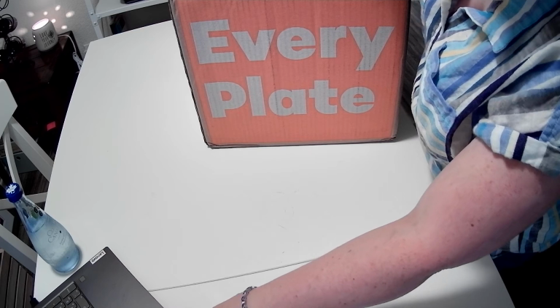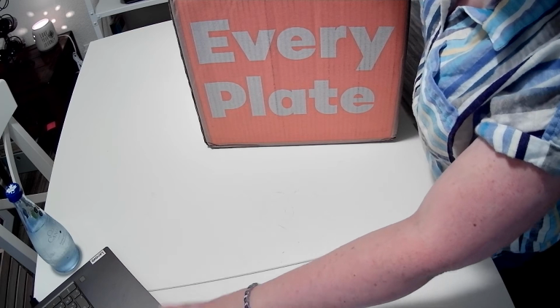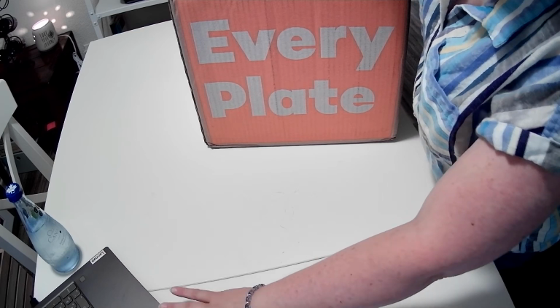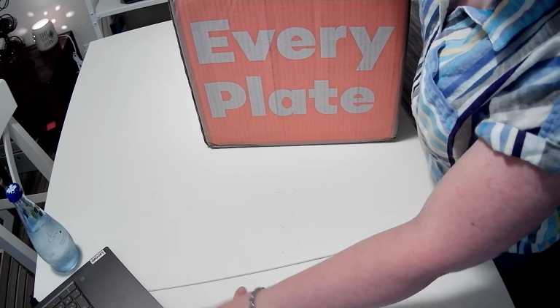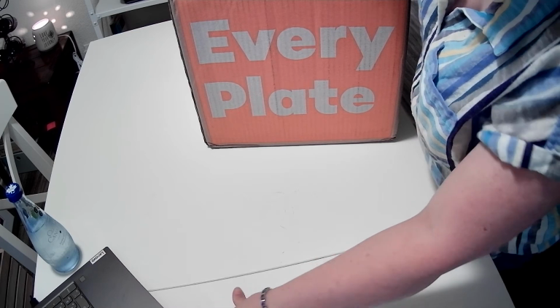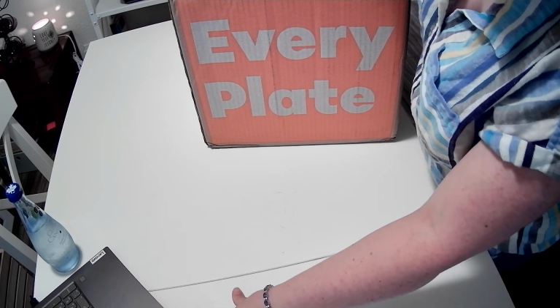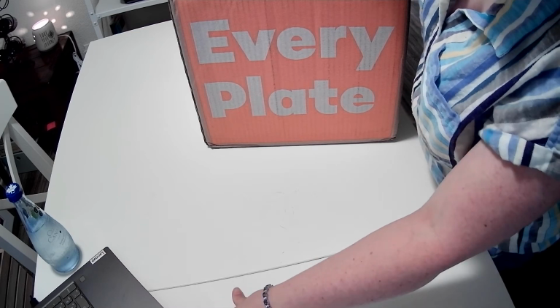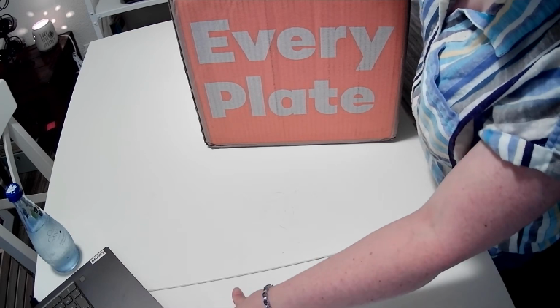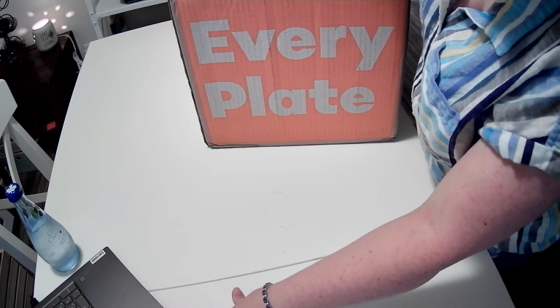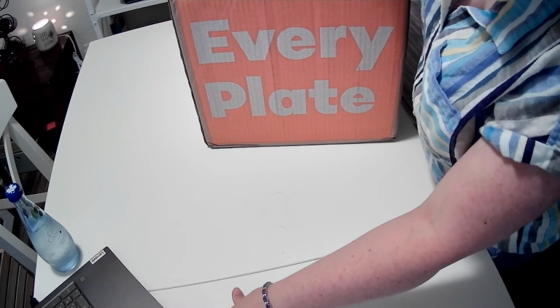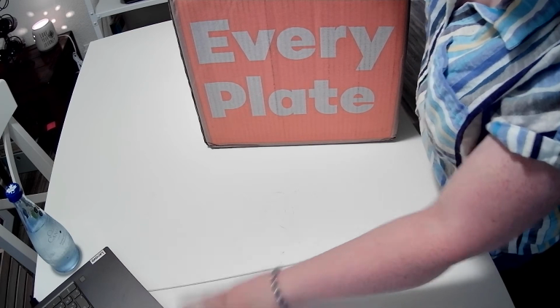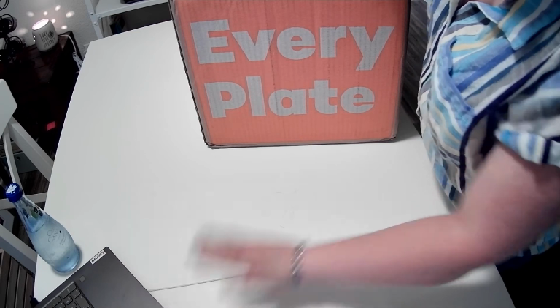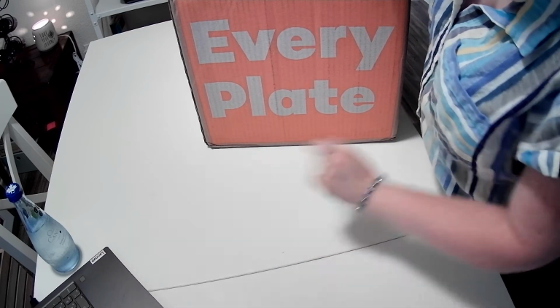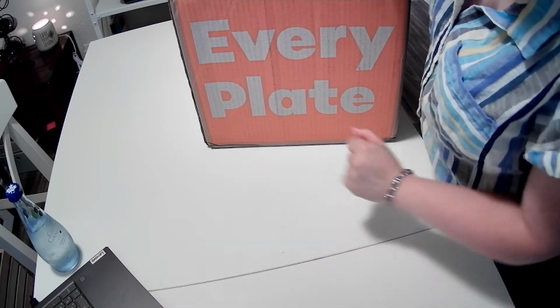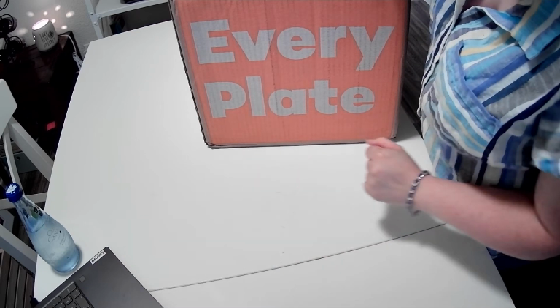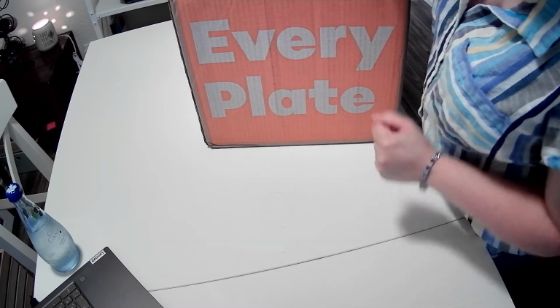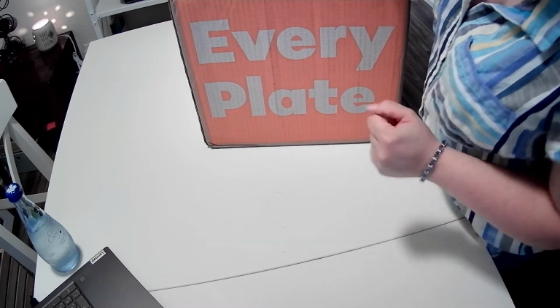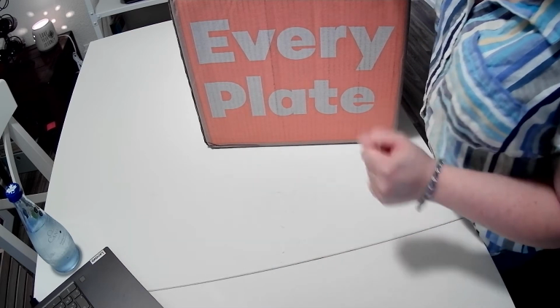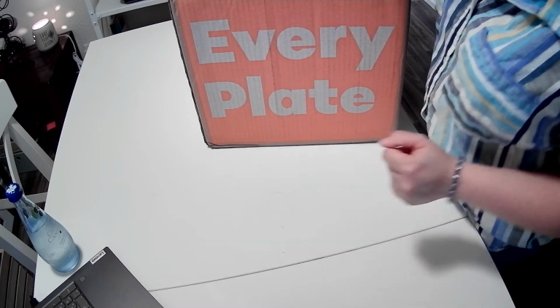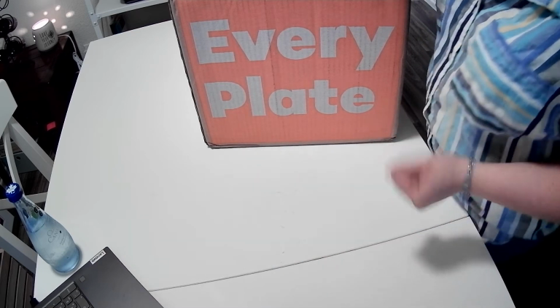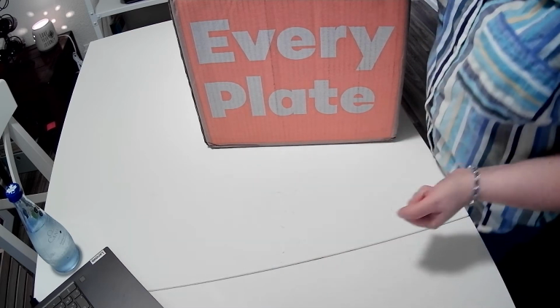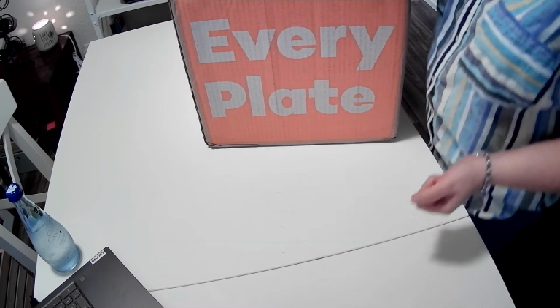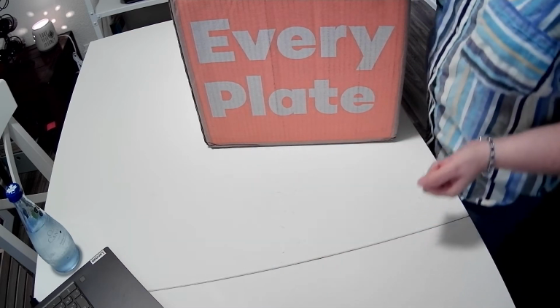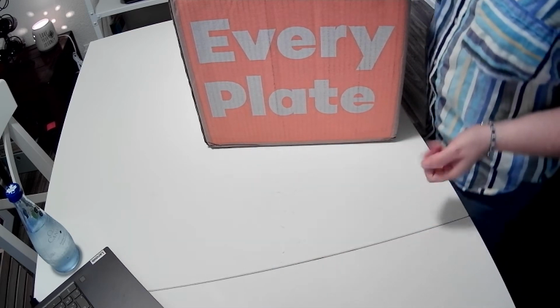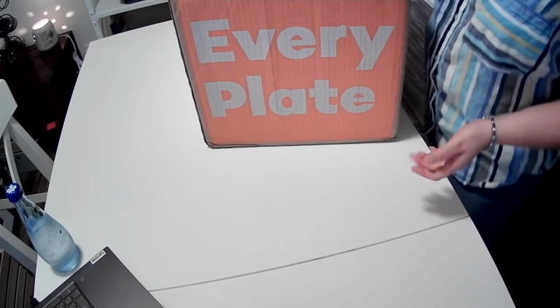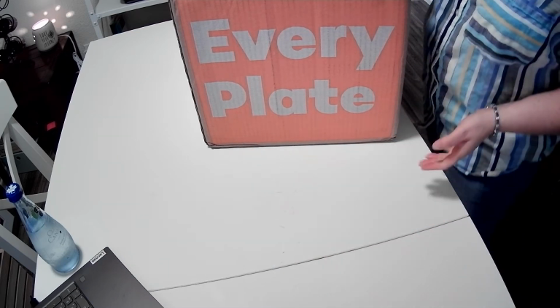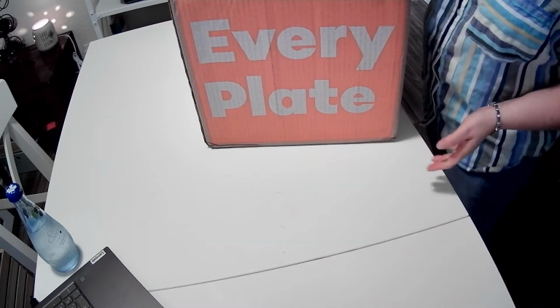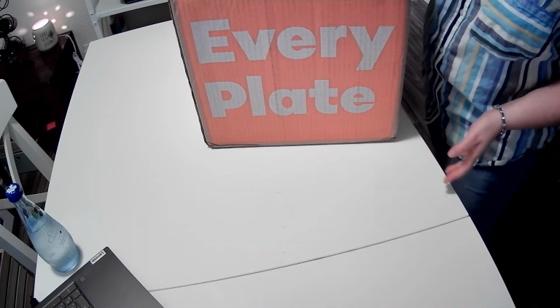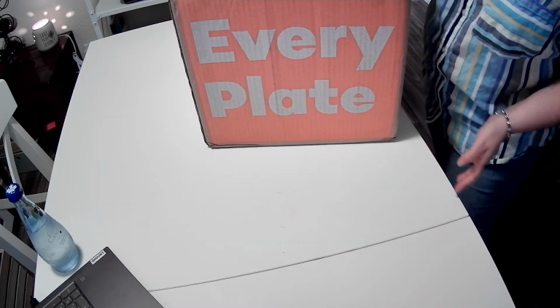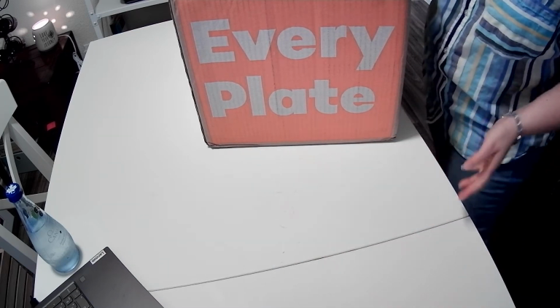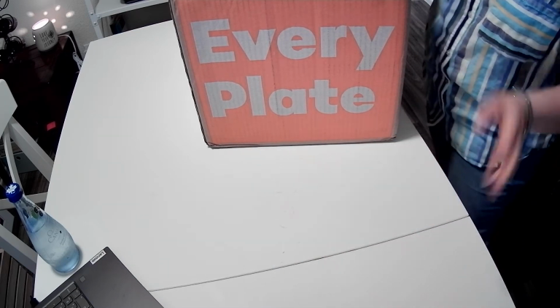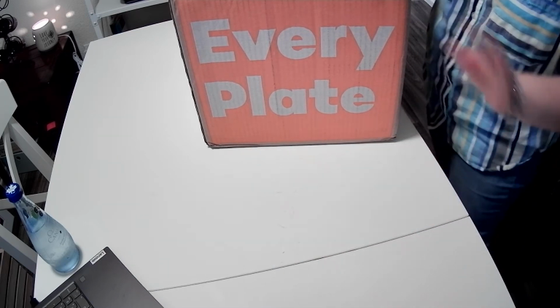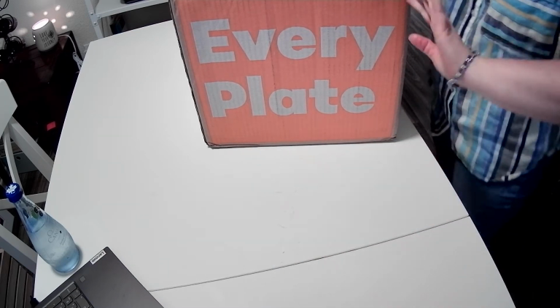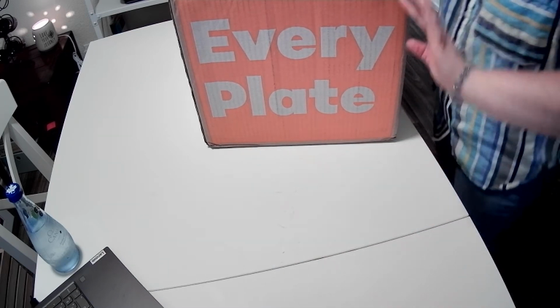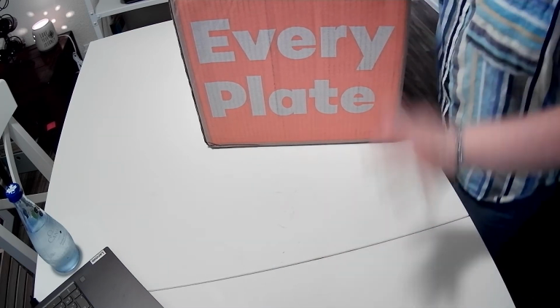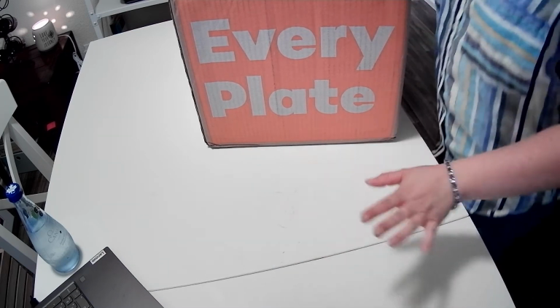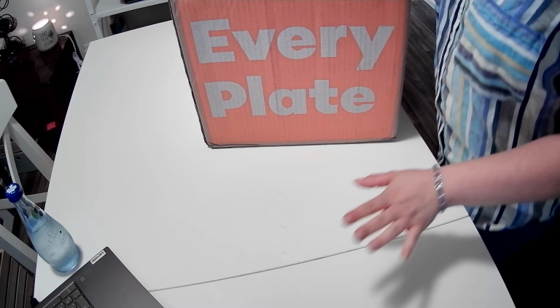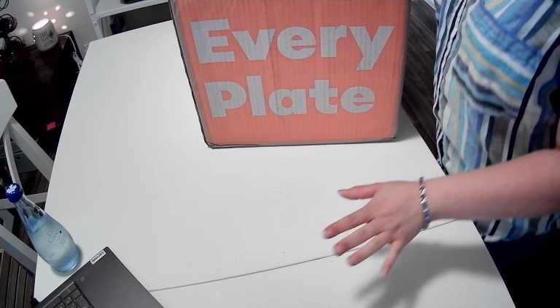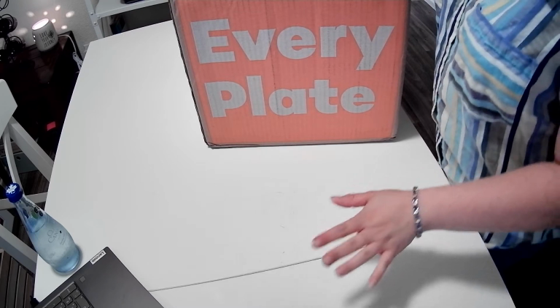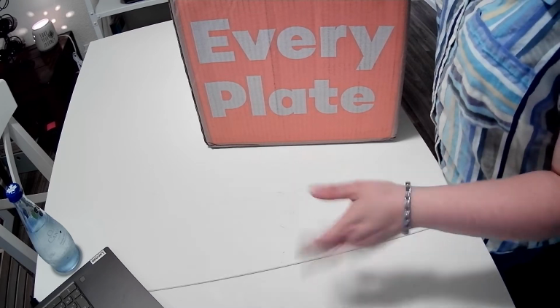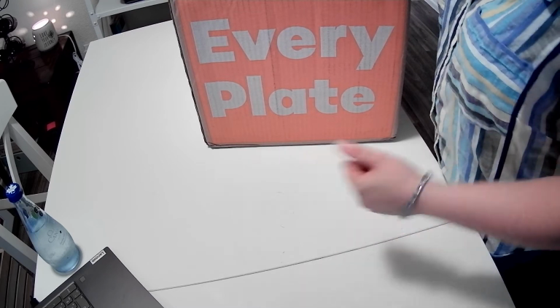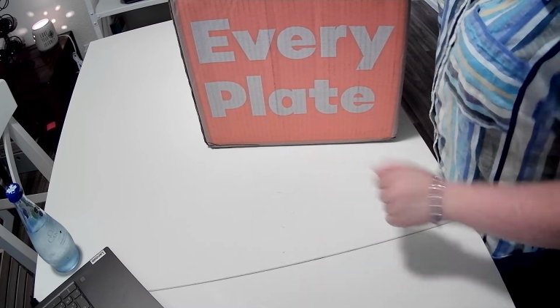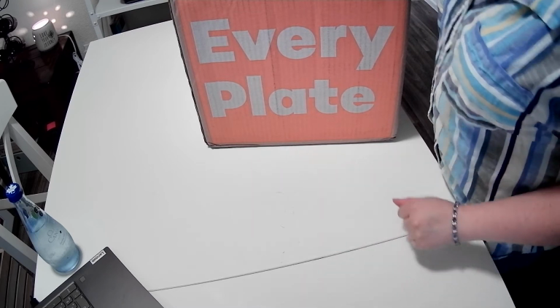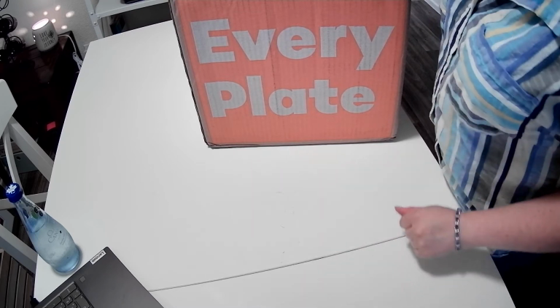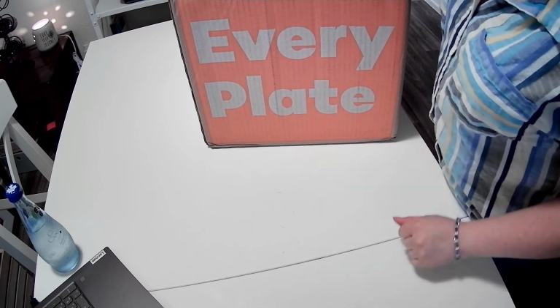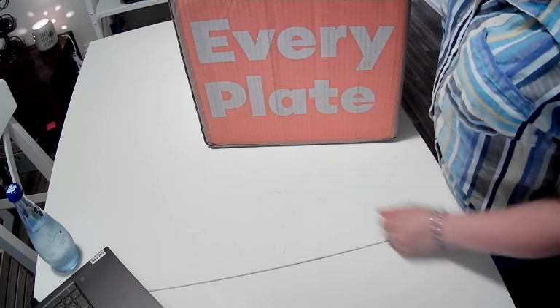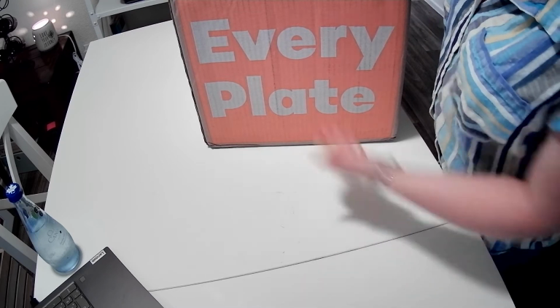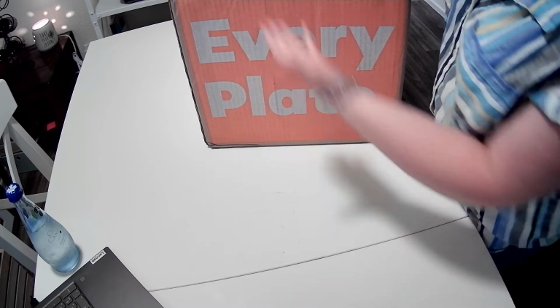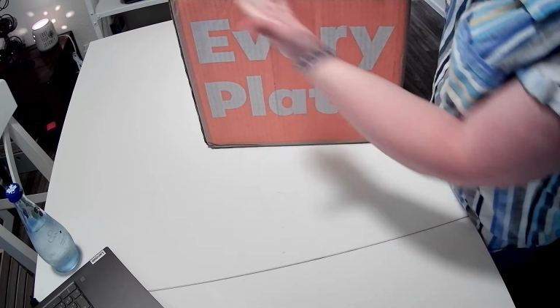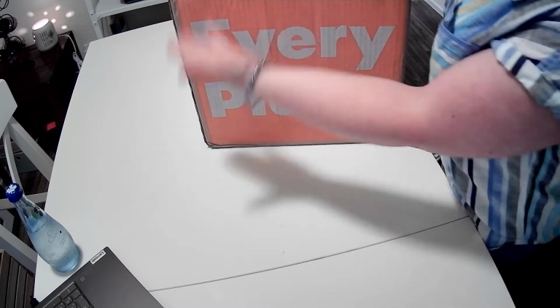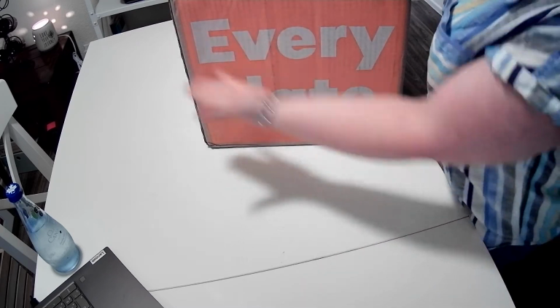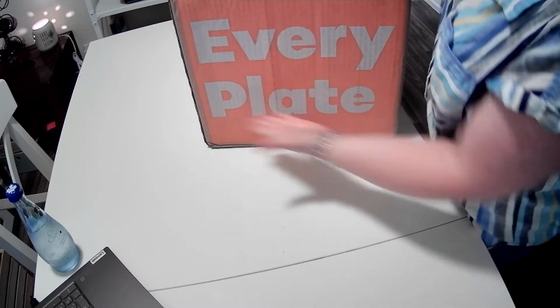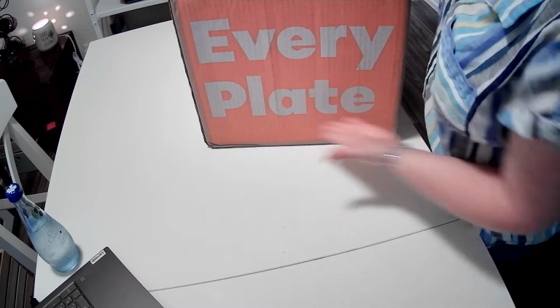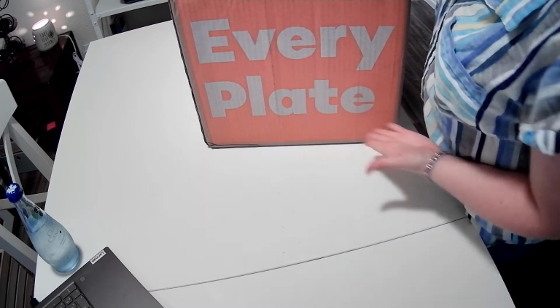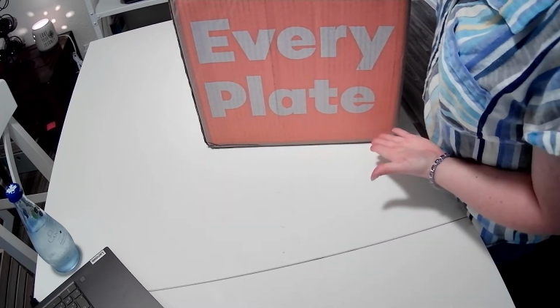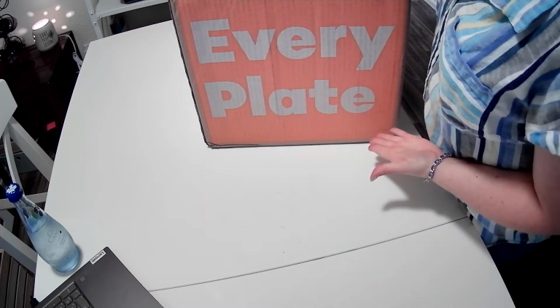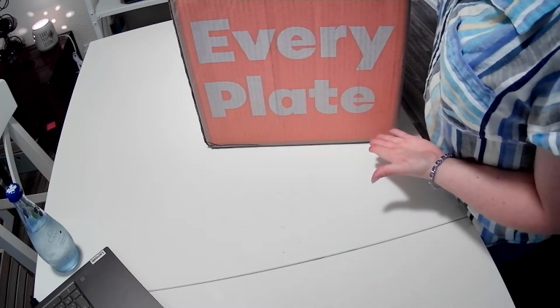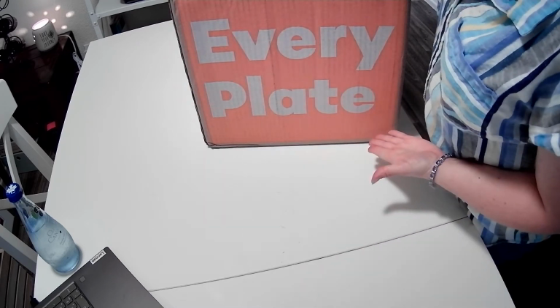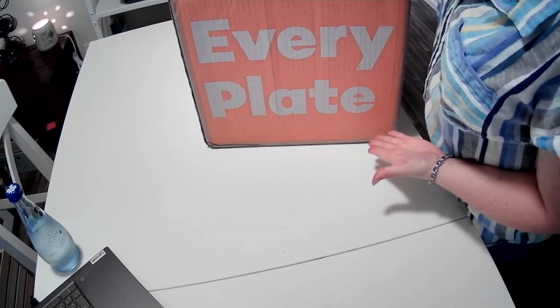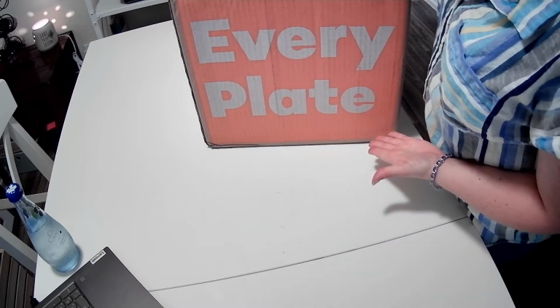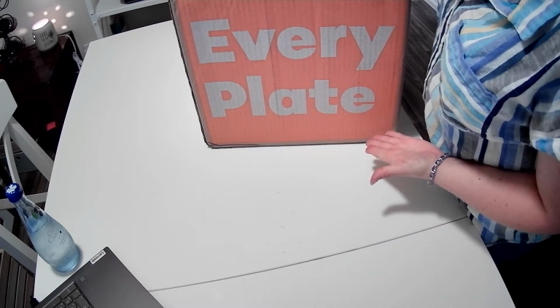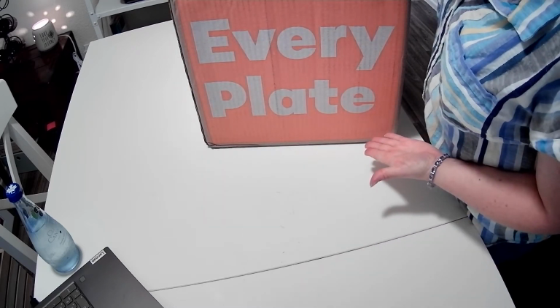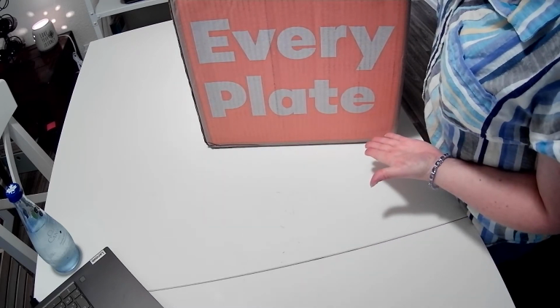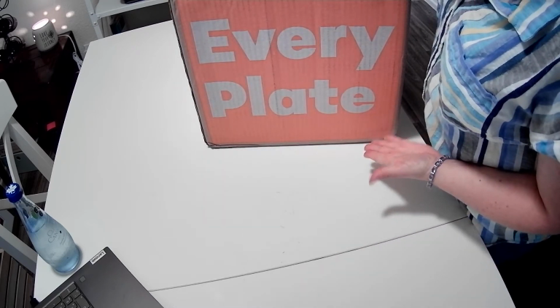Hello and welcome to Heidi's Homemade Quilts and More. I'm Heidi, hello, and this is Anne More.